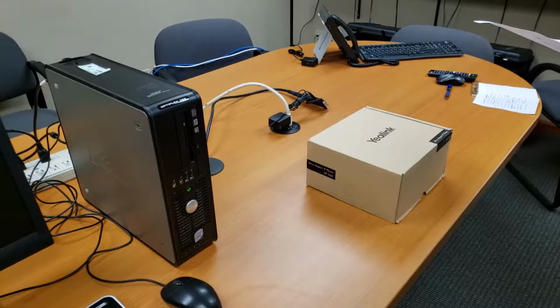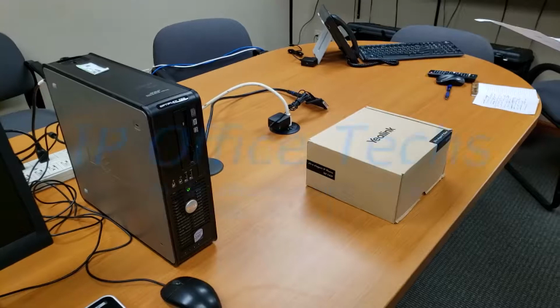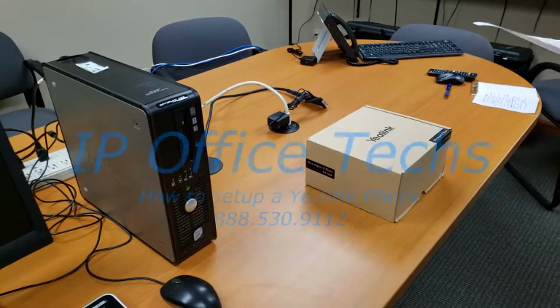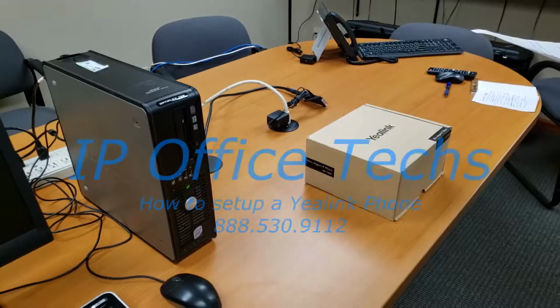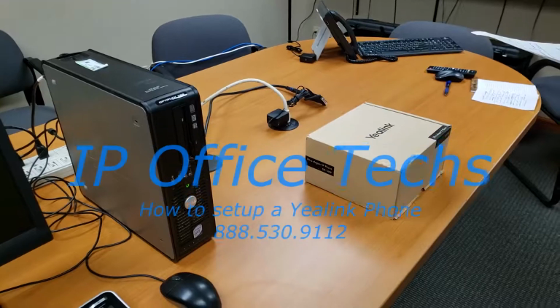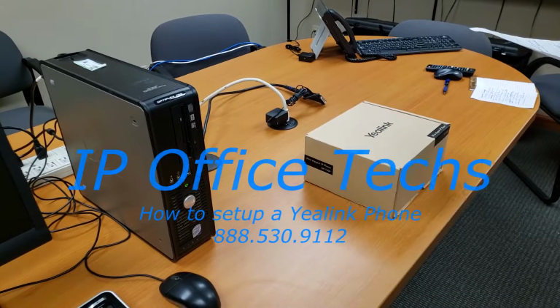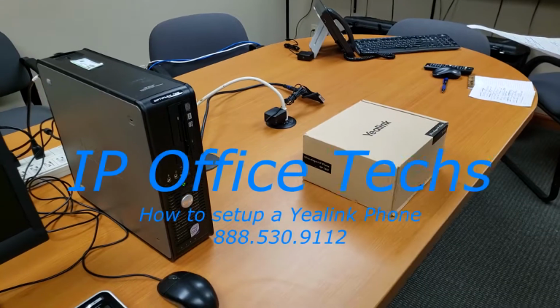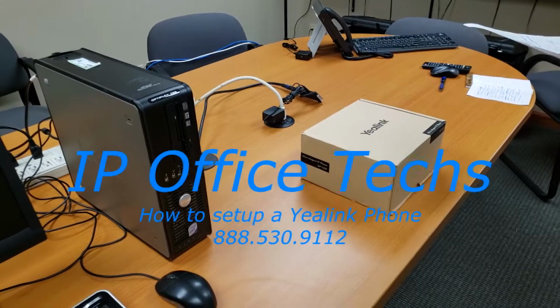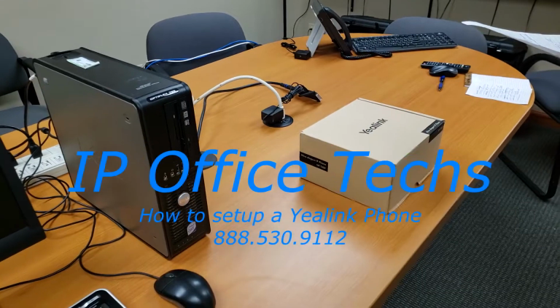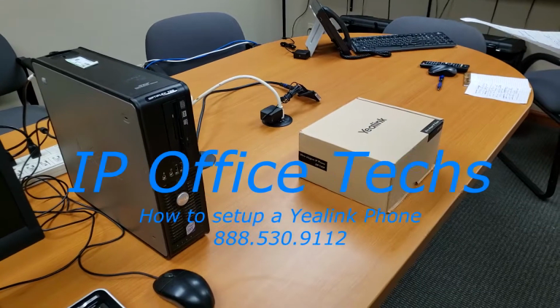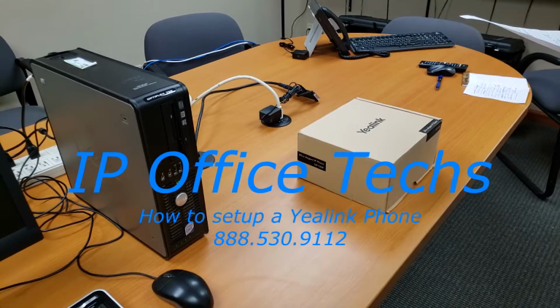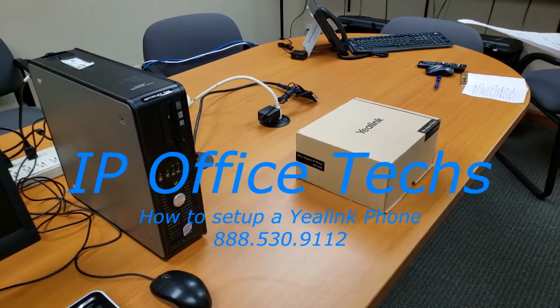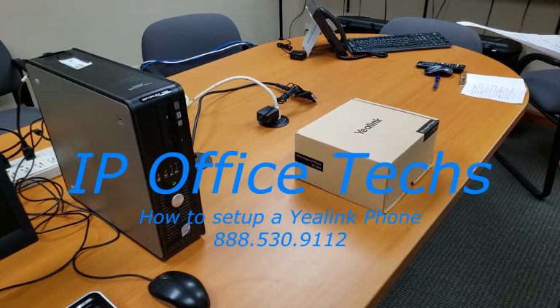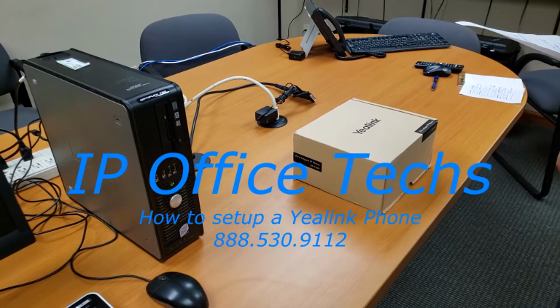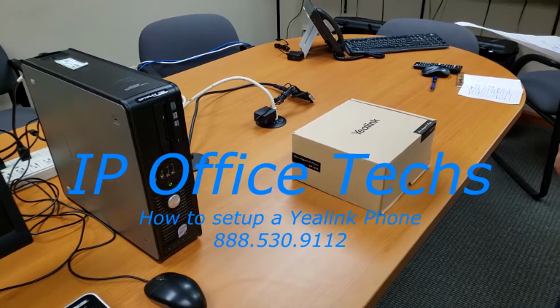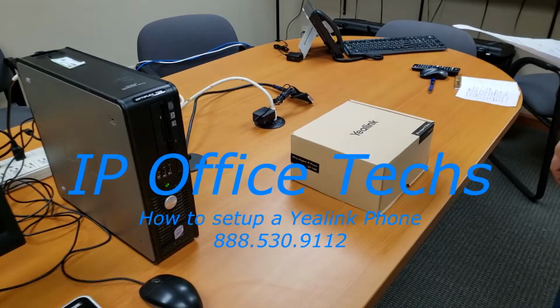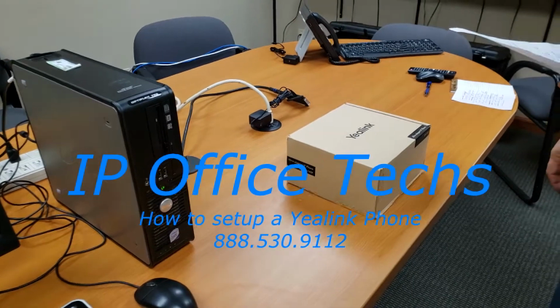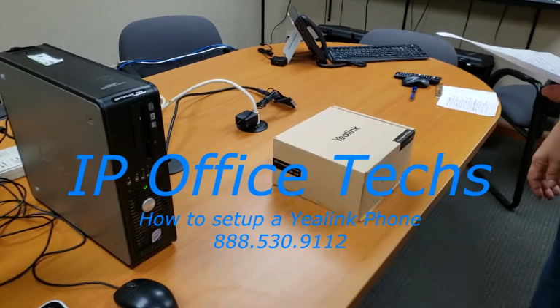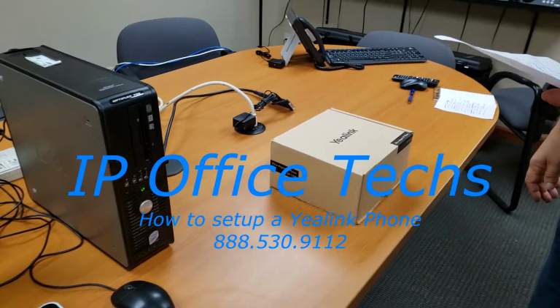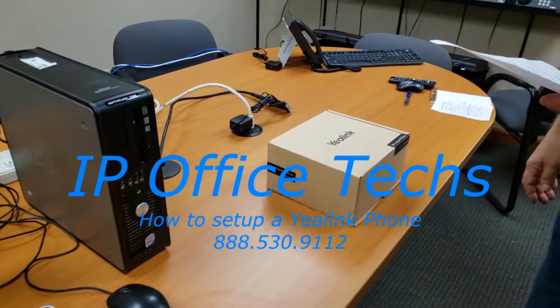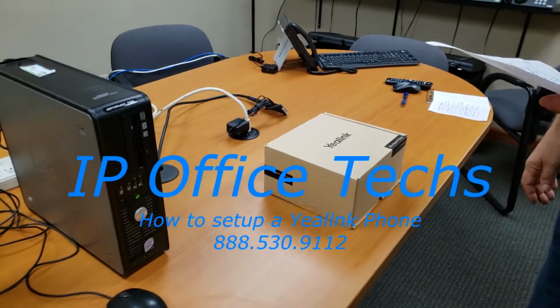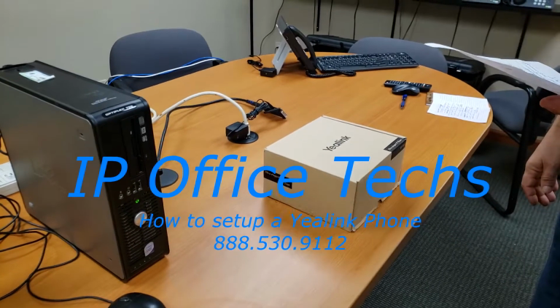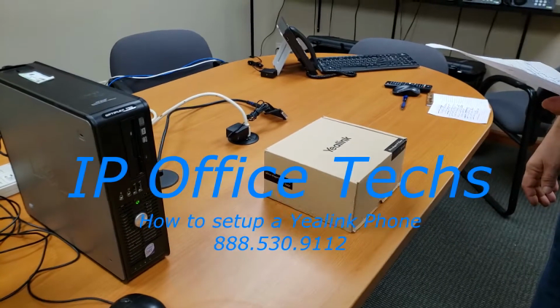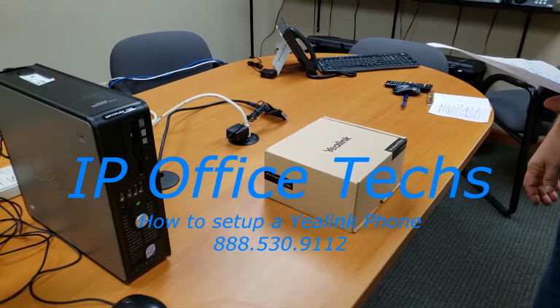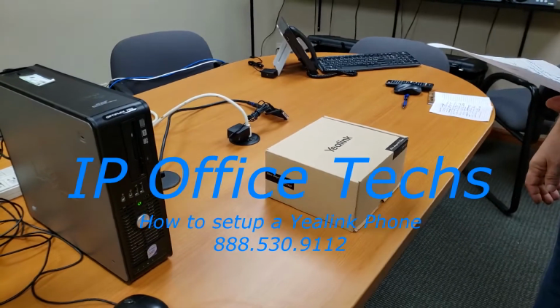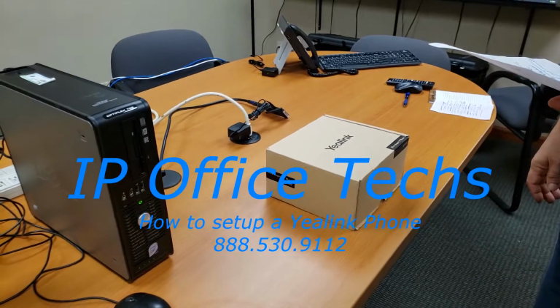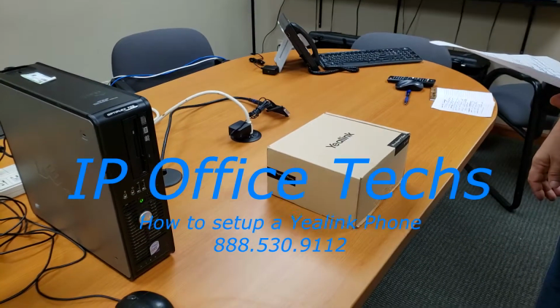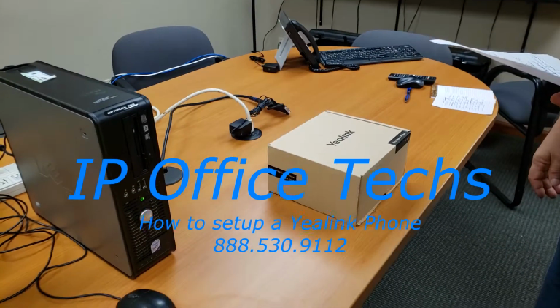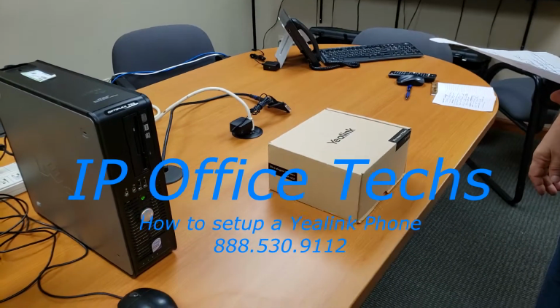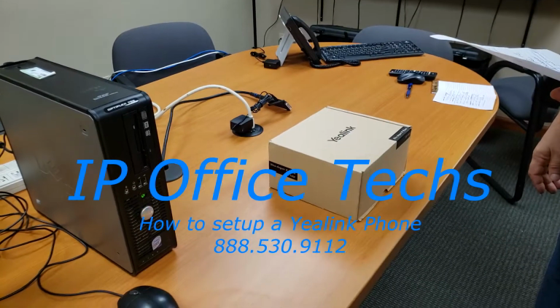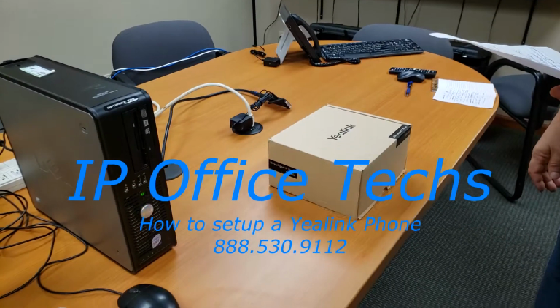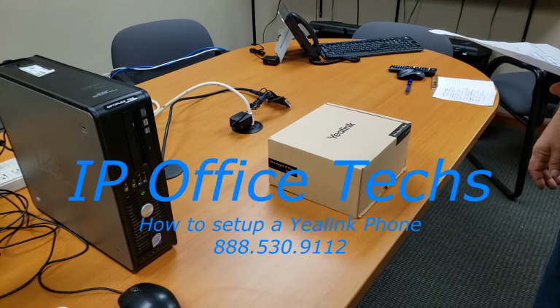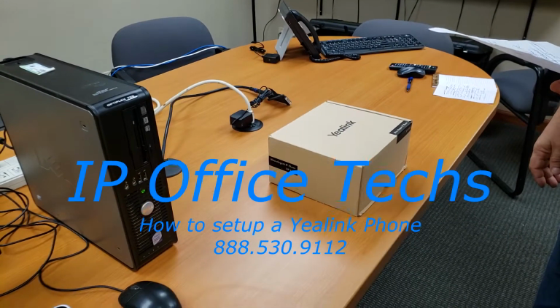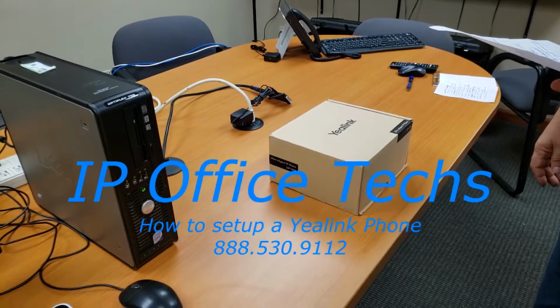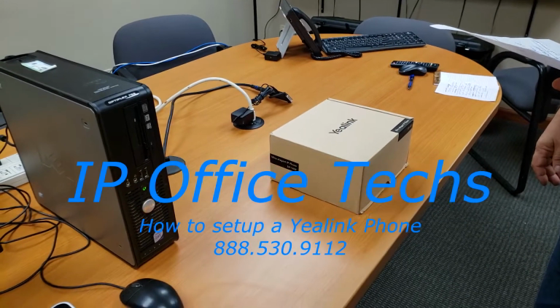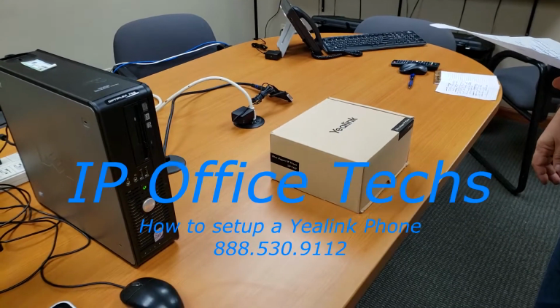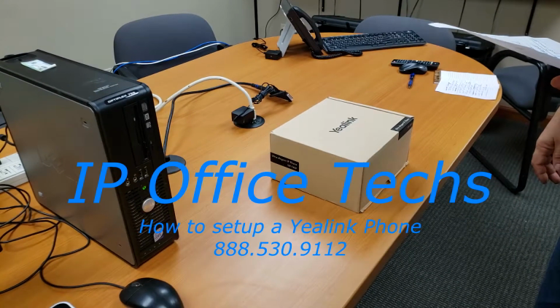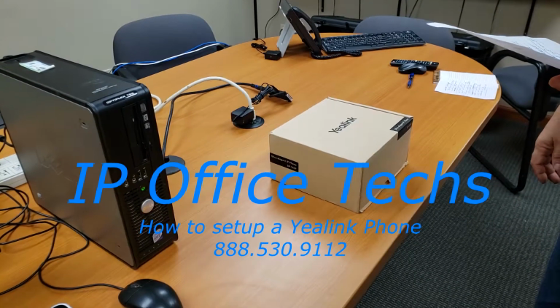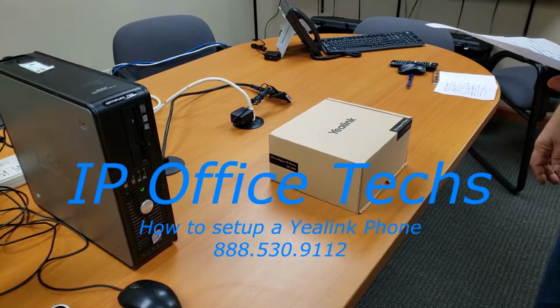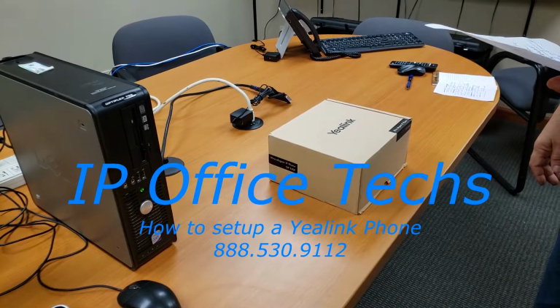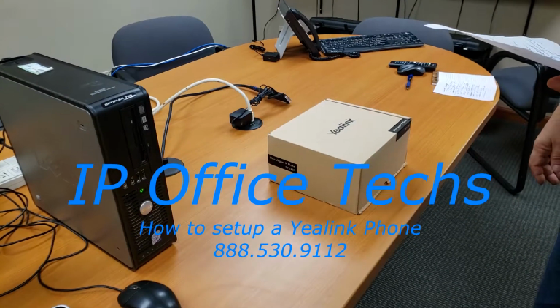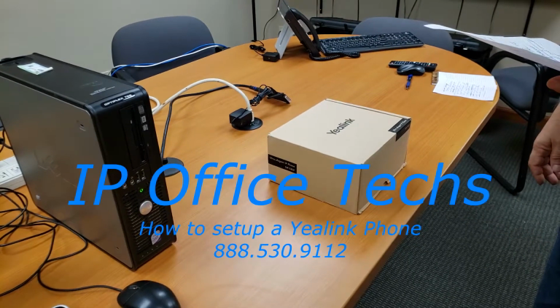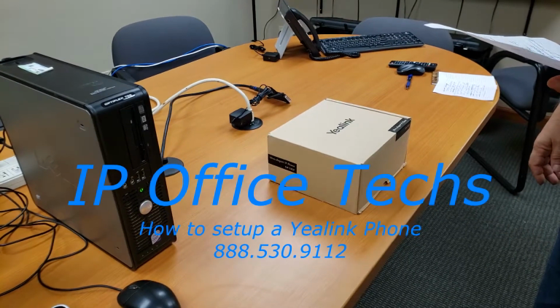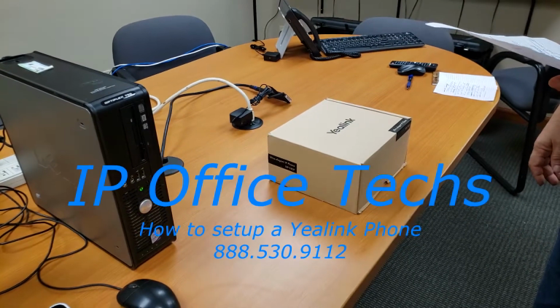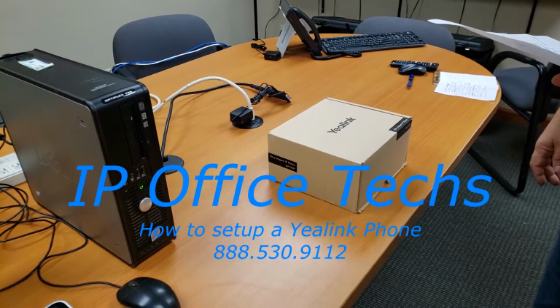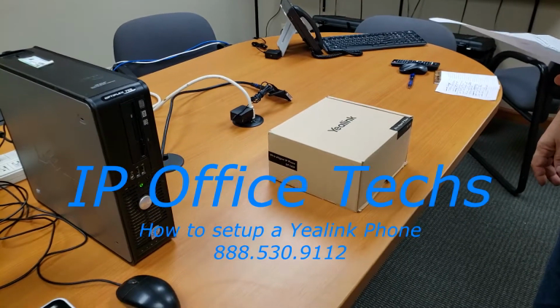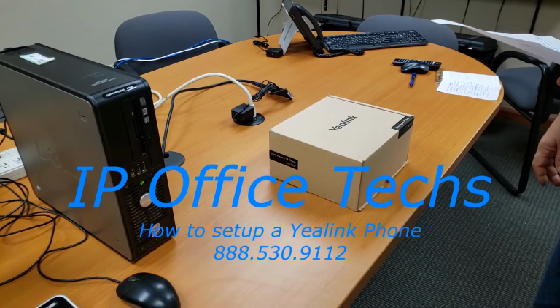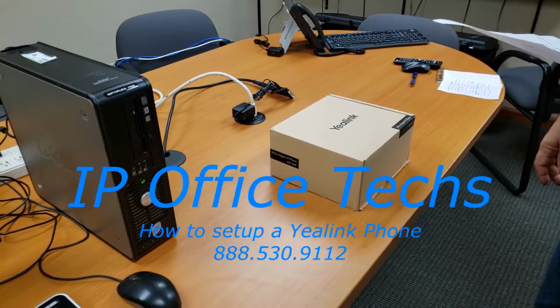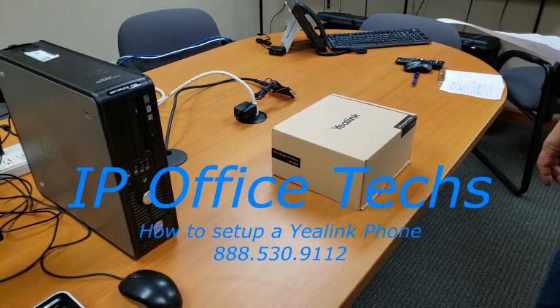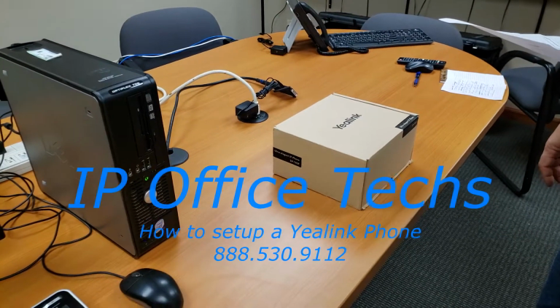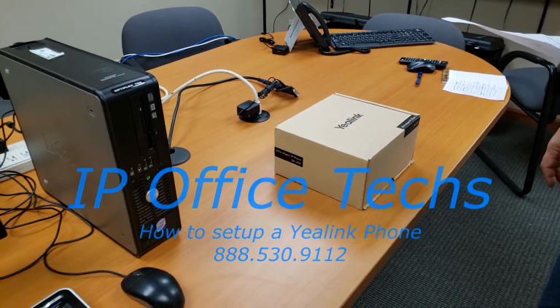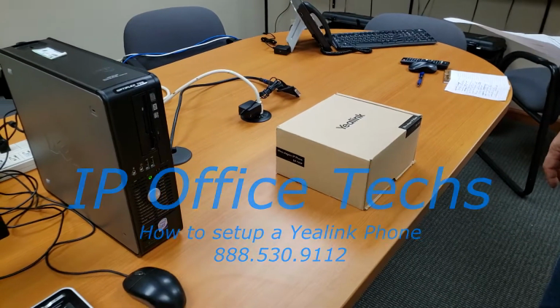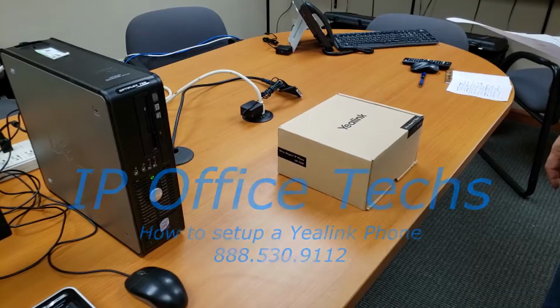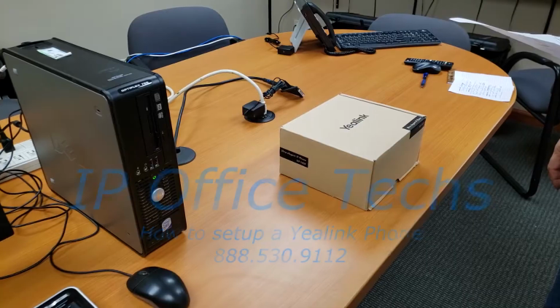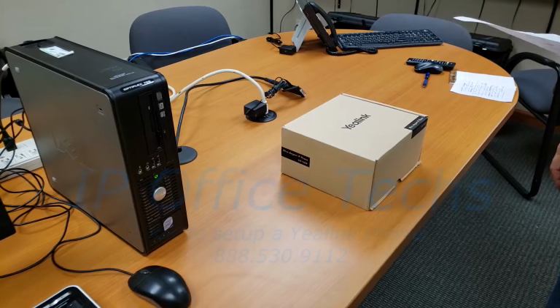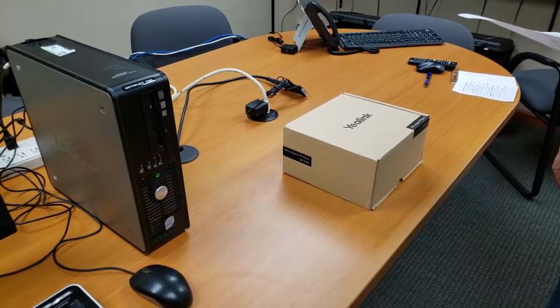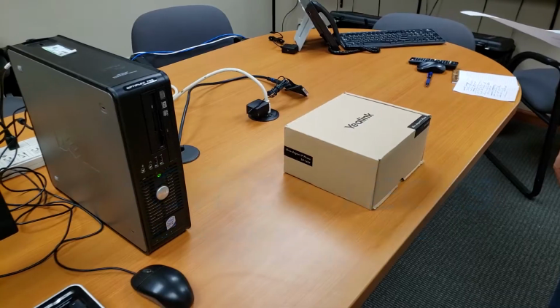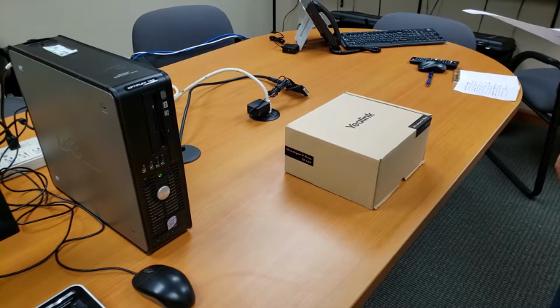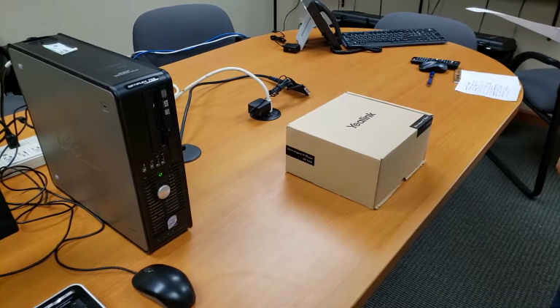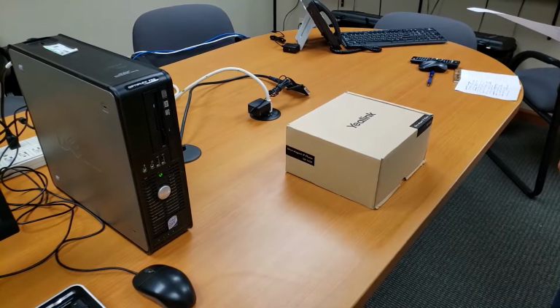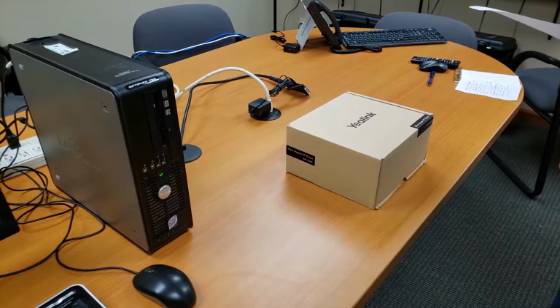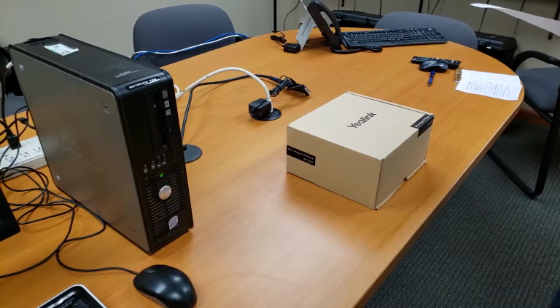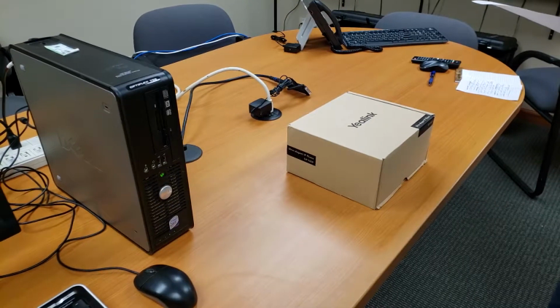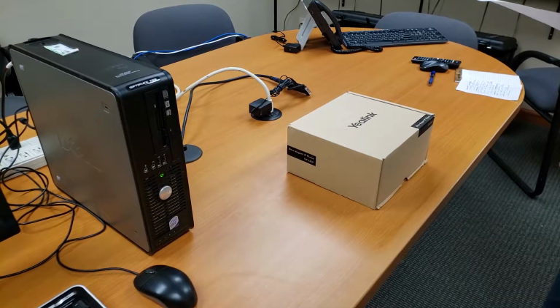Hi, this is Jim from IP Office Text. This video will show you how easy it is to connect one of our IP phones to your network.